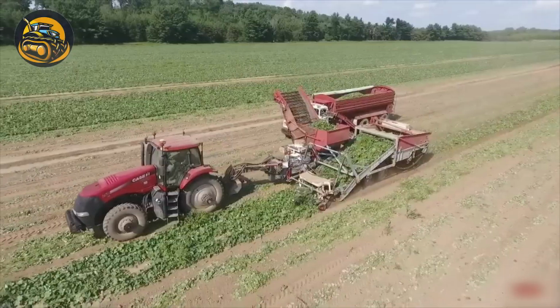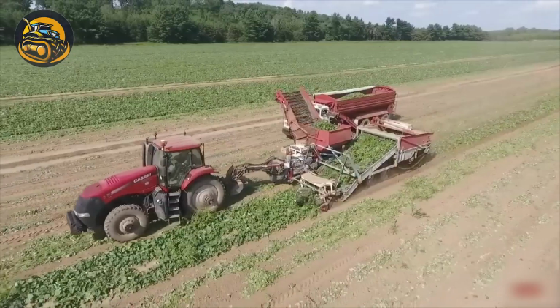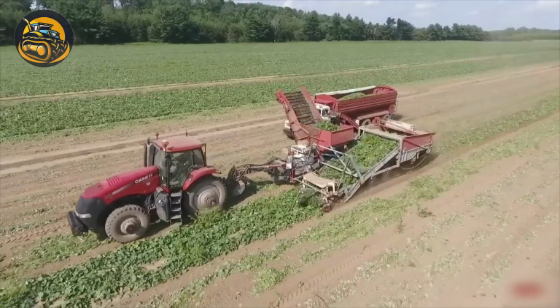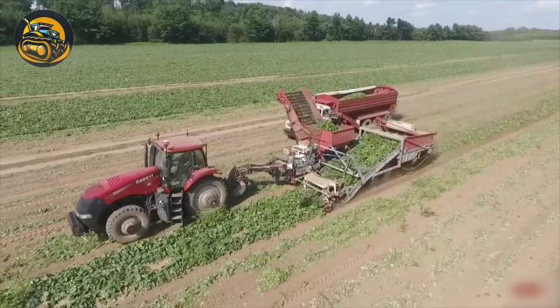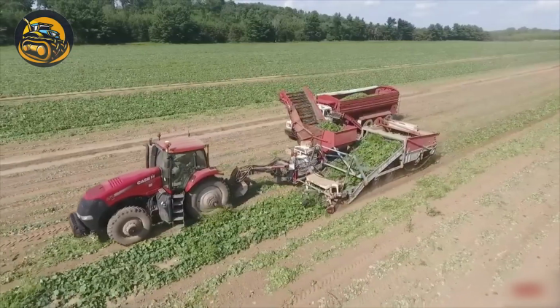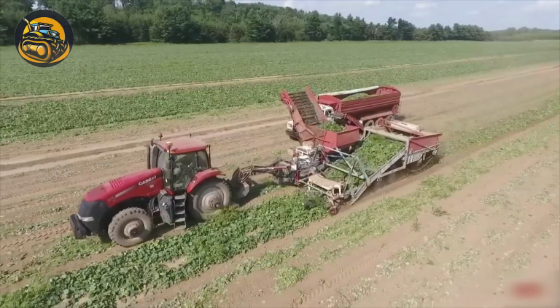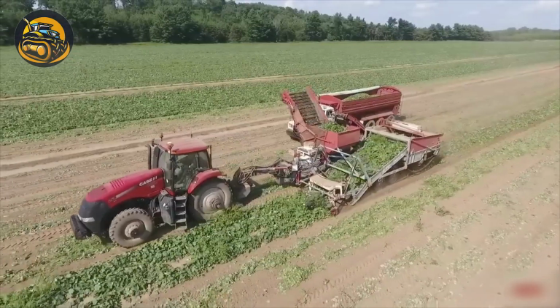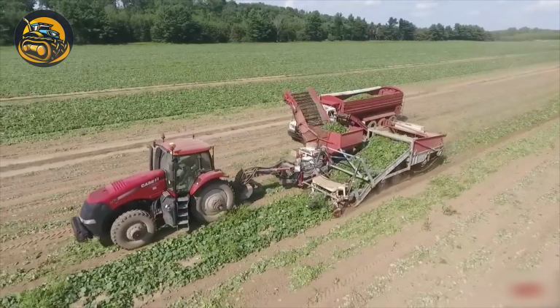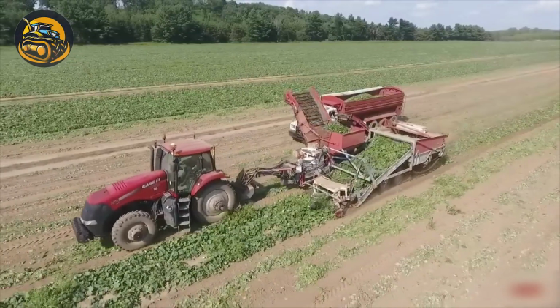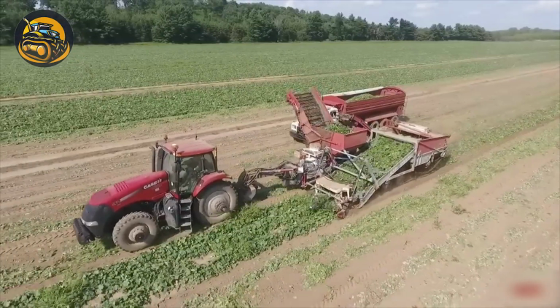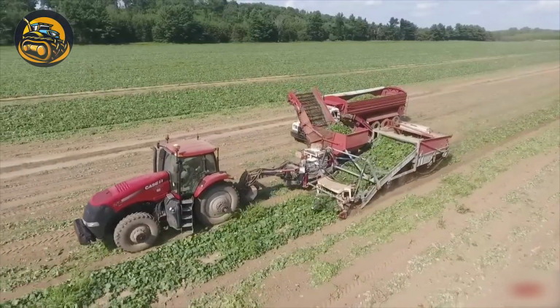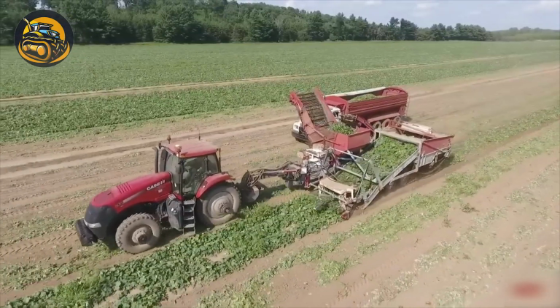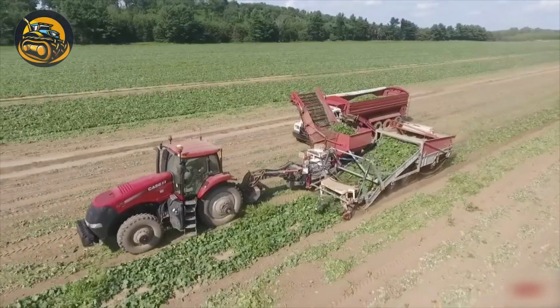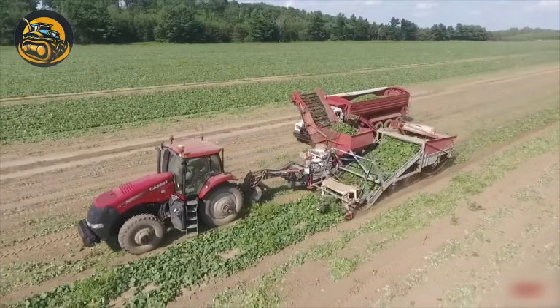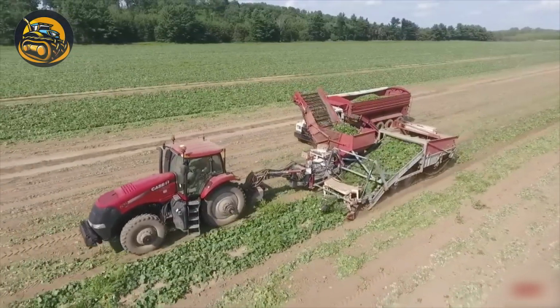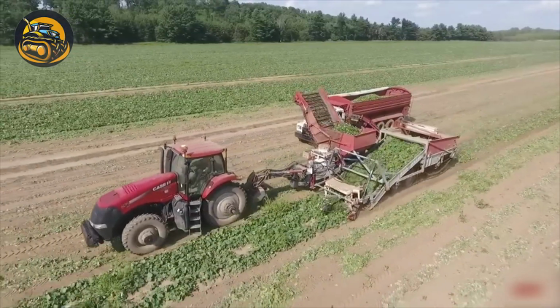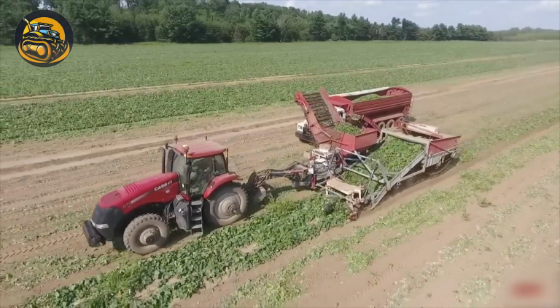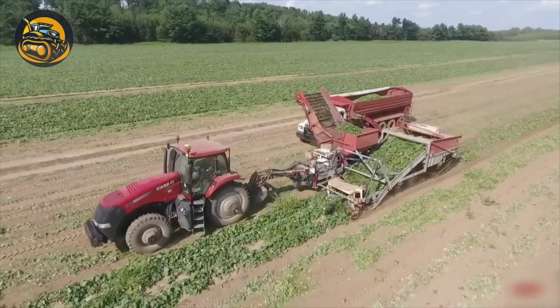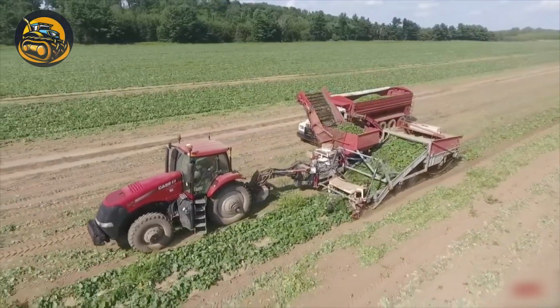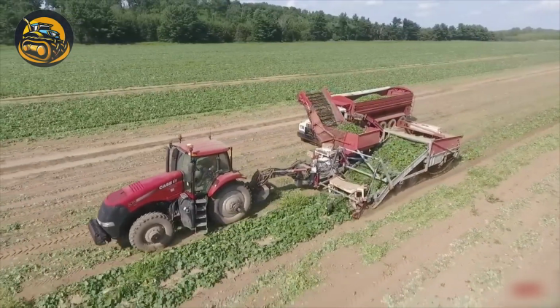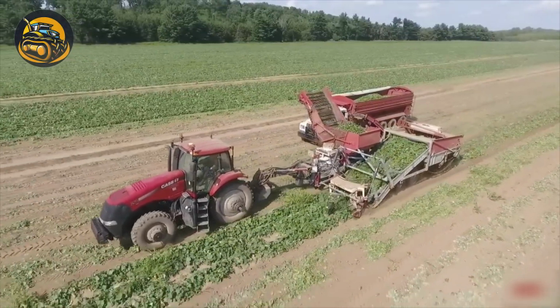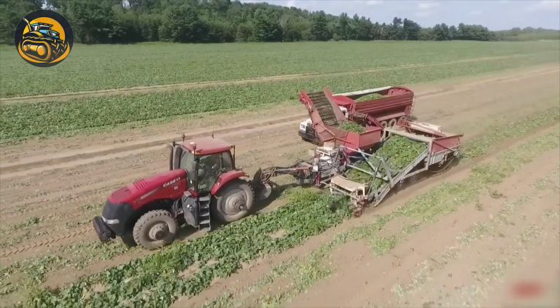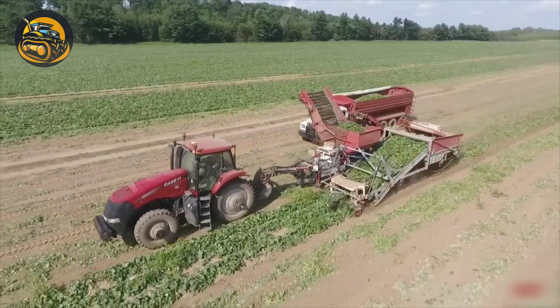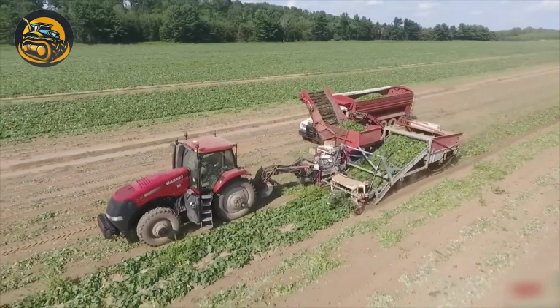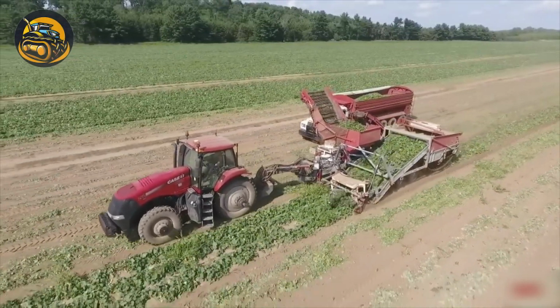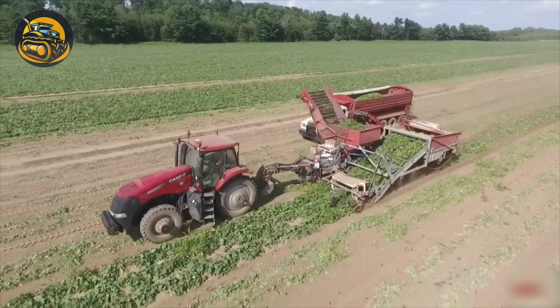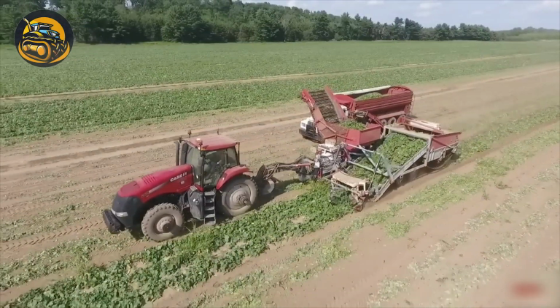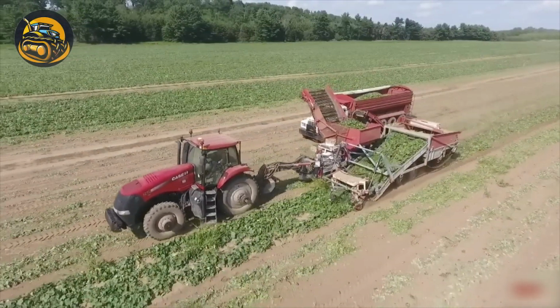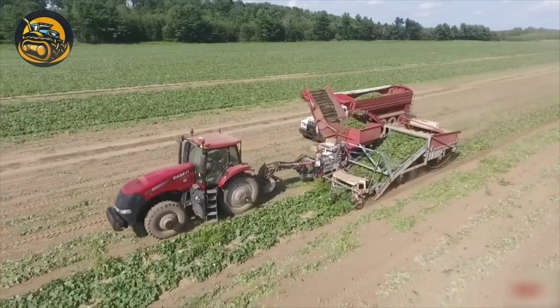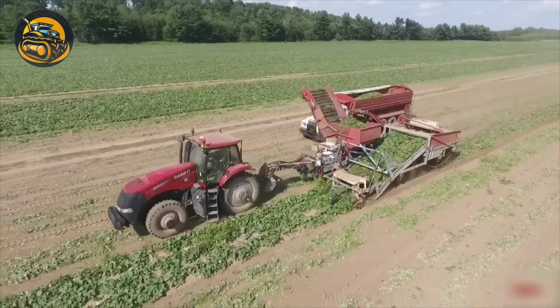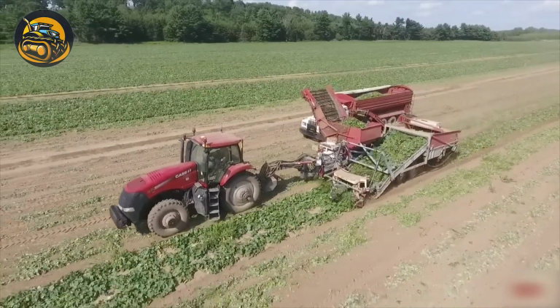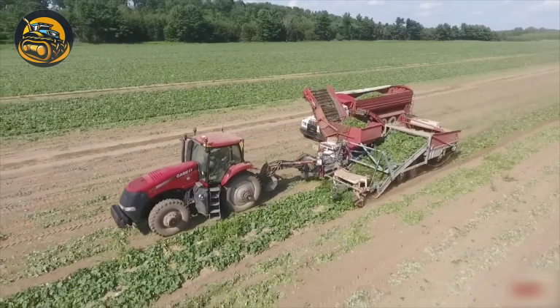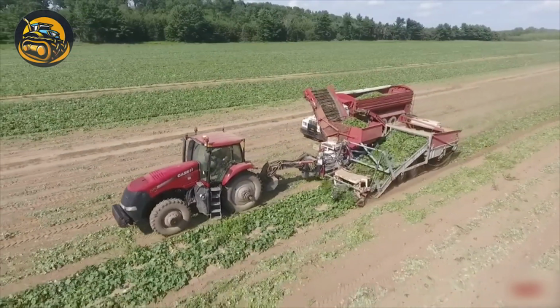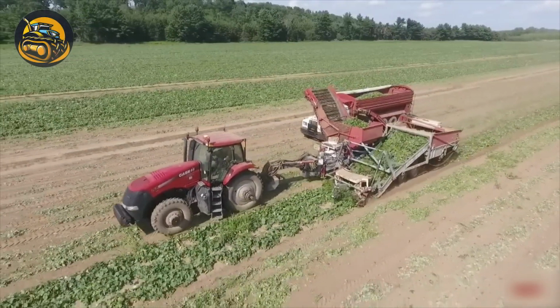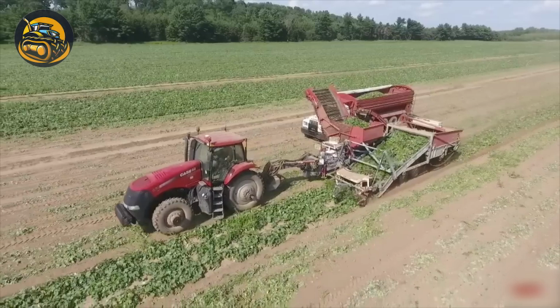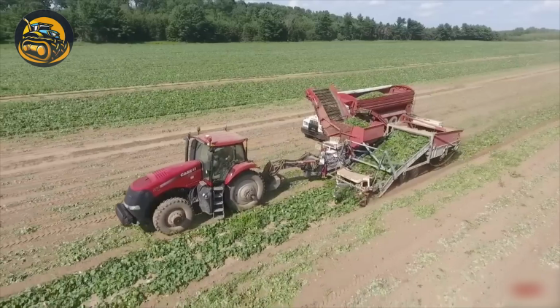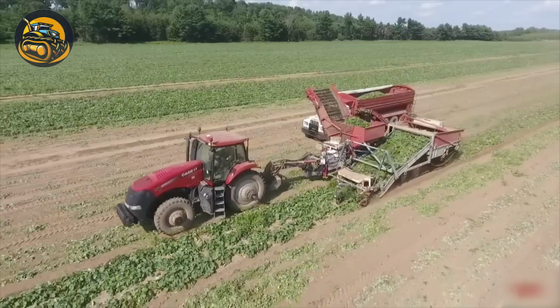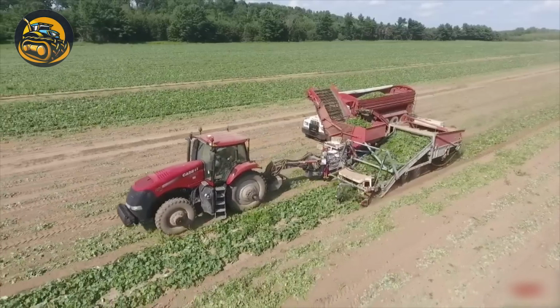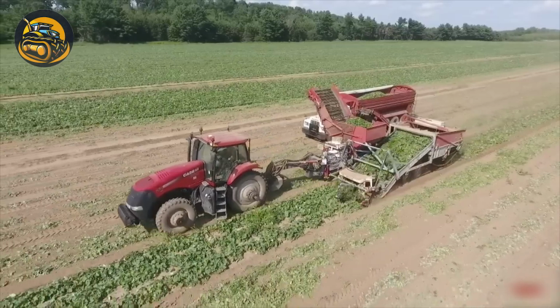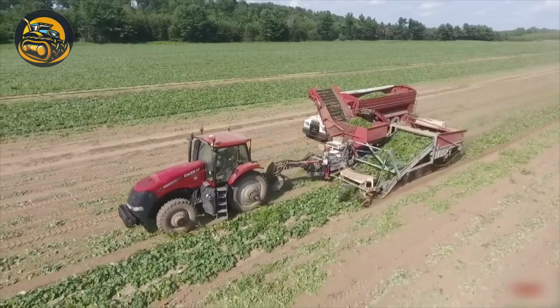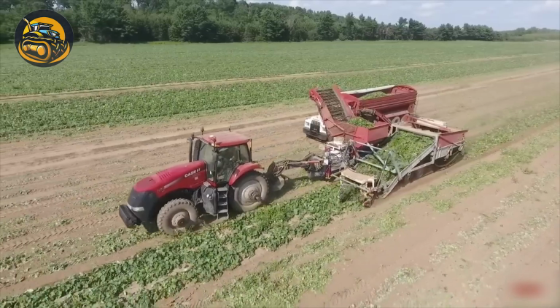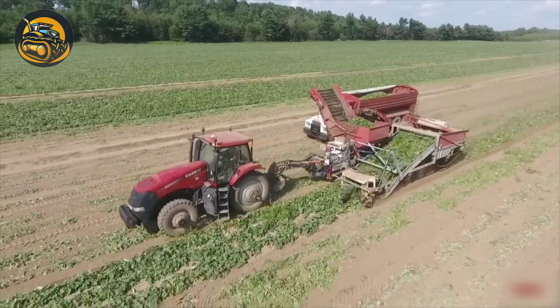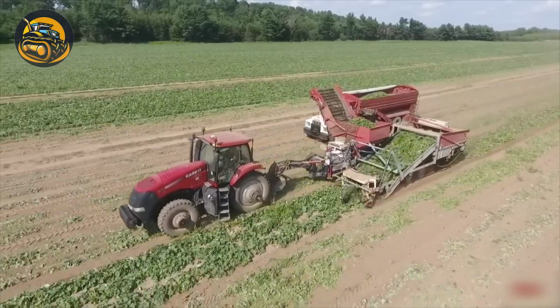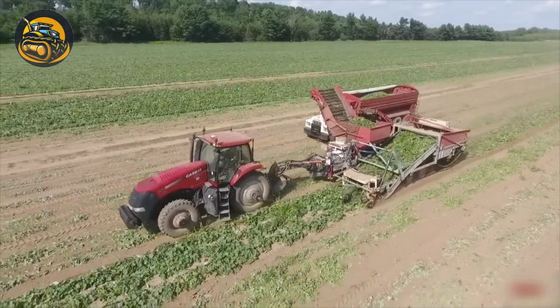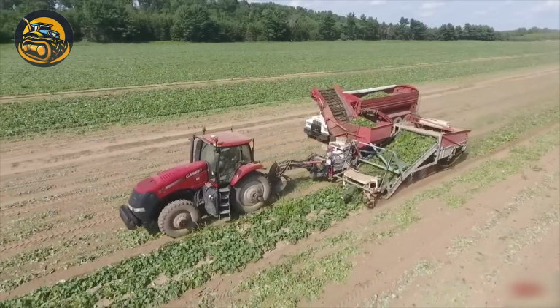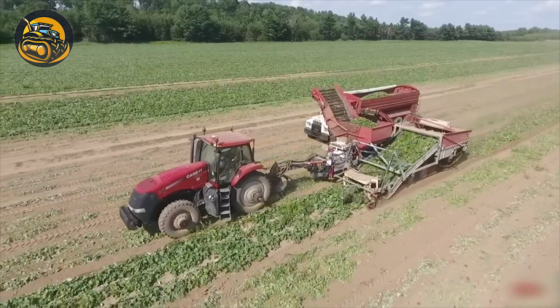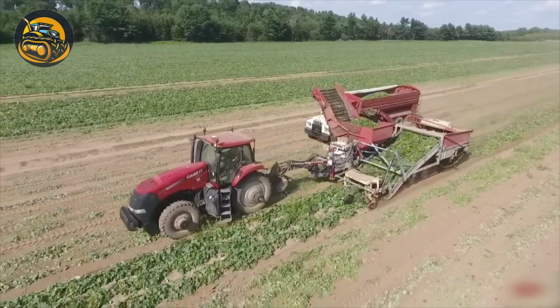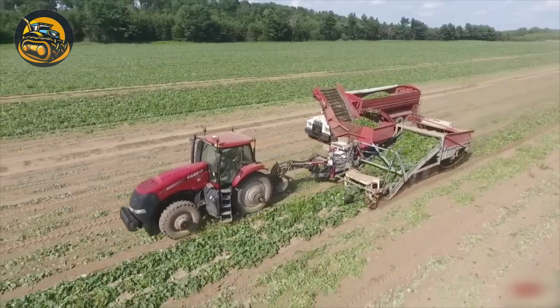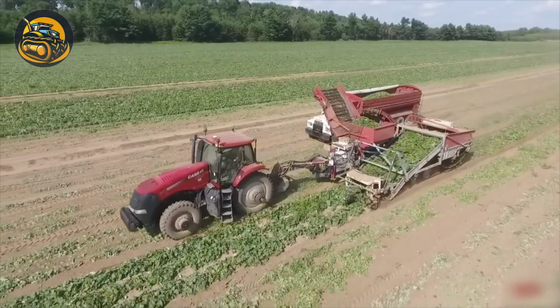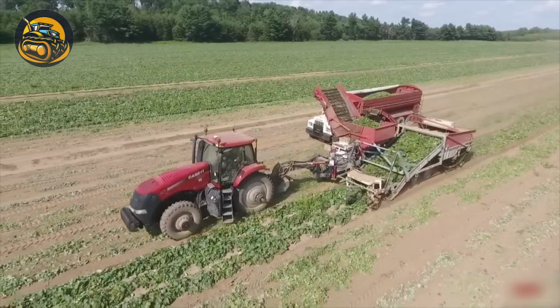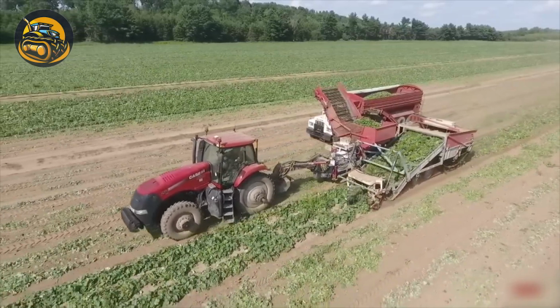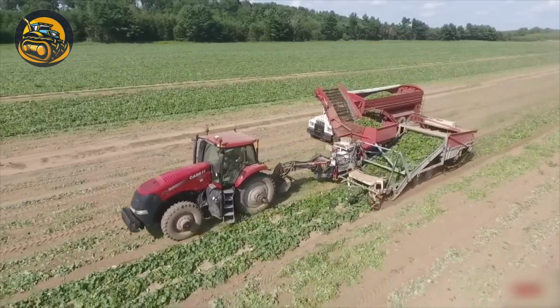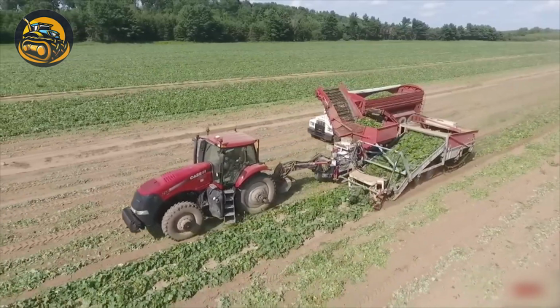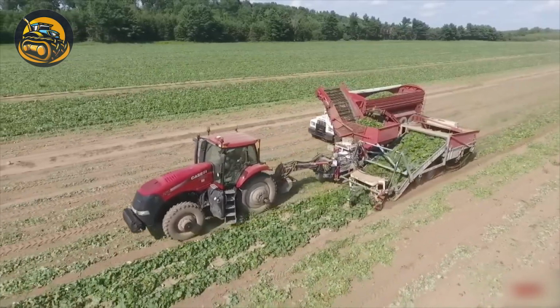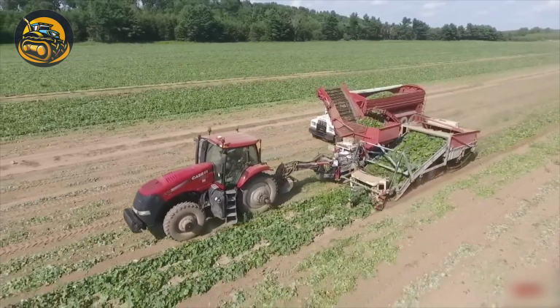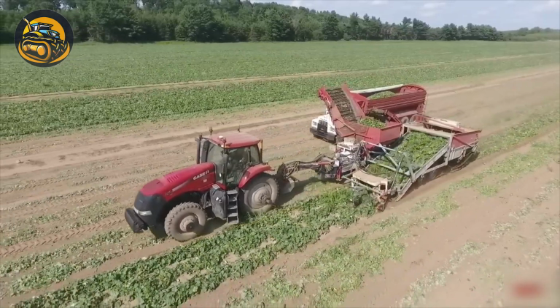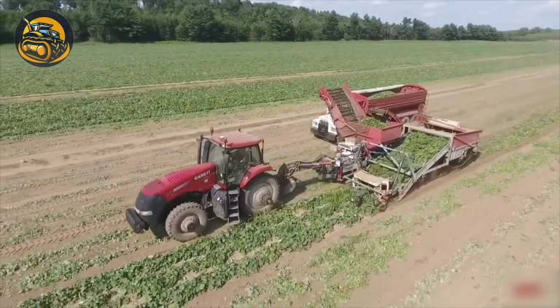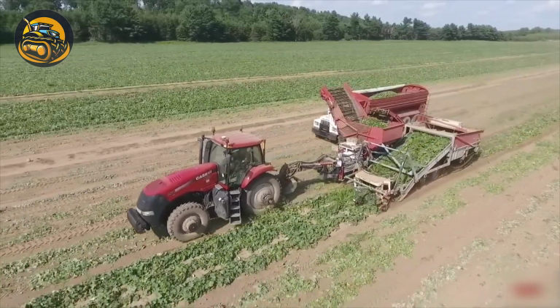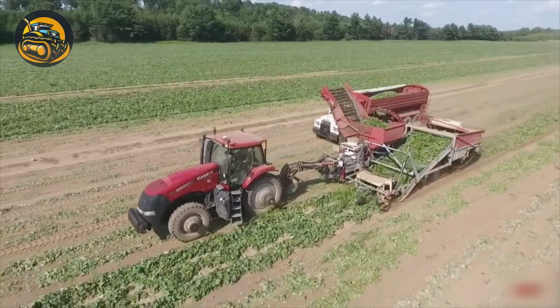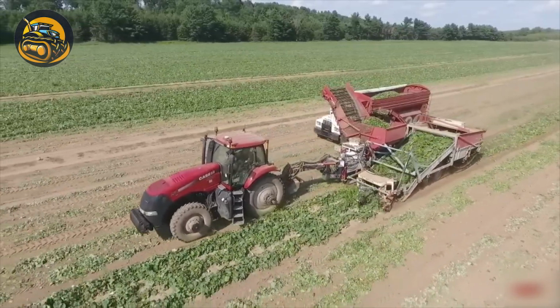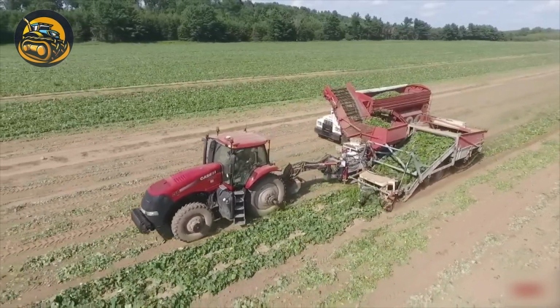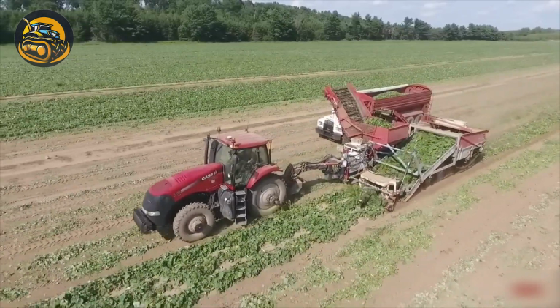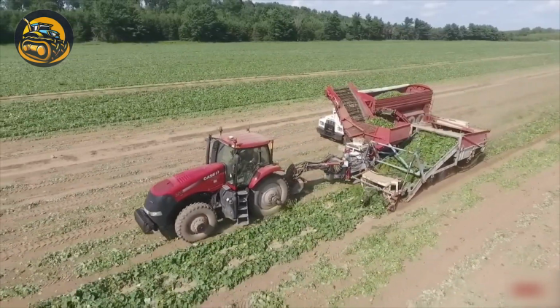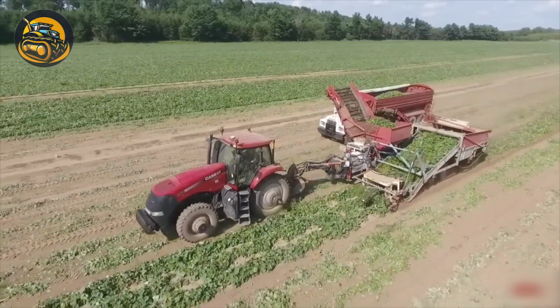I can't count how many pickle jars will be made from this continuous flow of cucumbers that this tractor picks up.